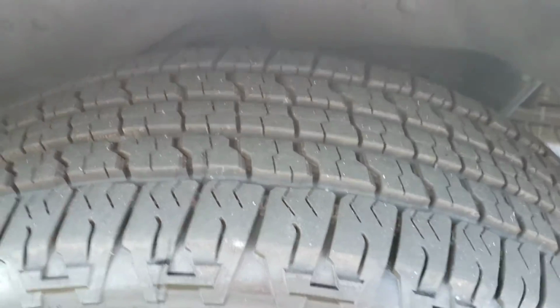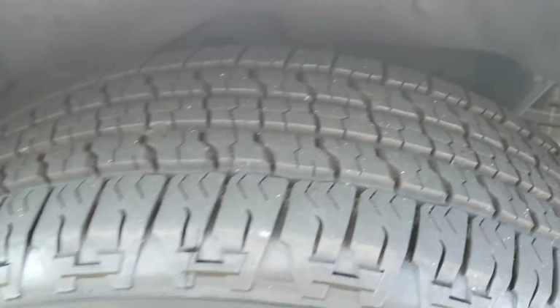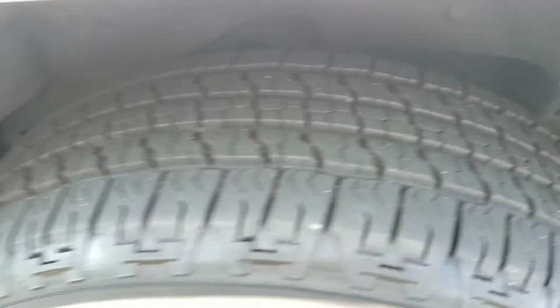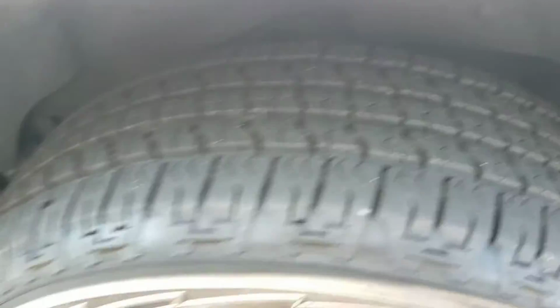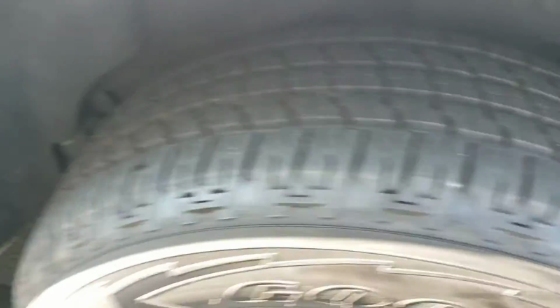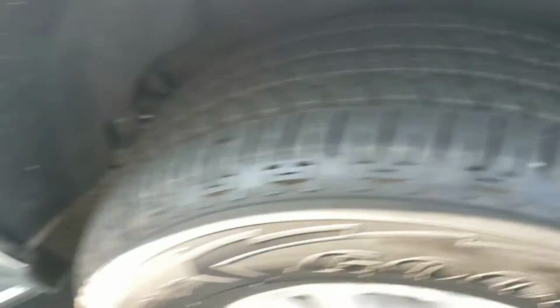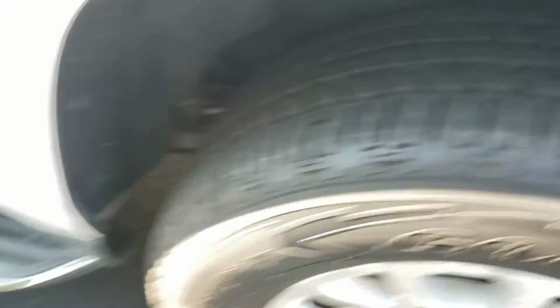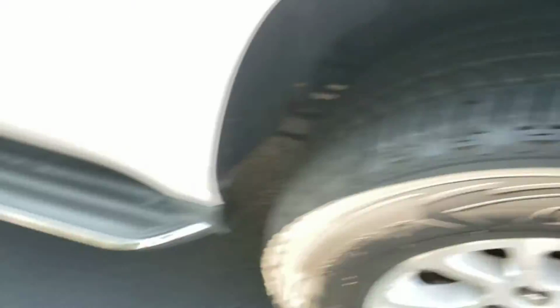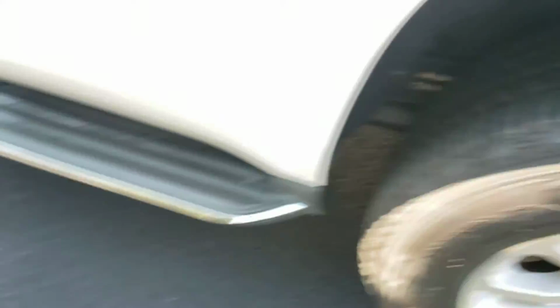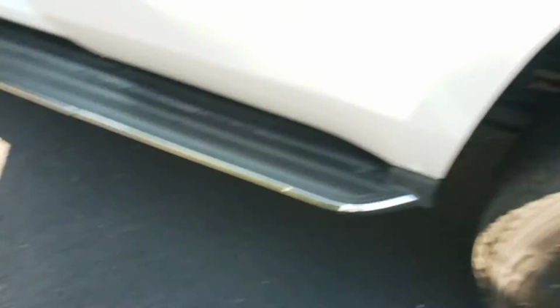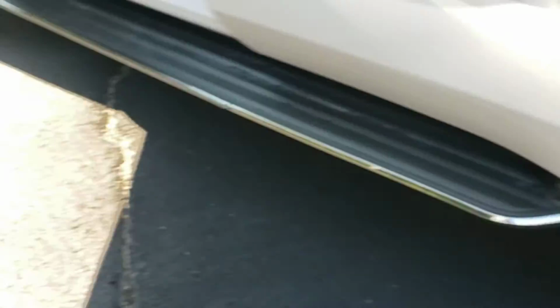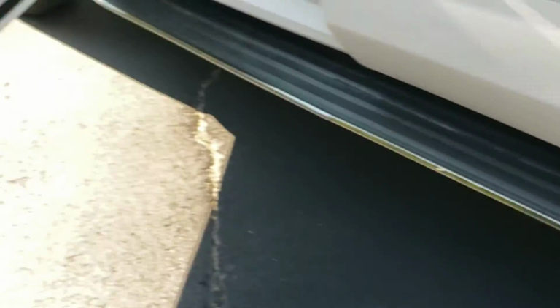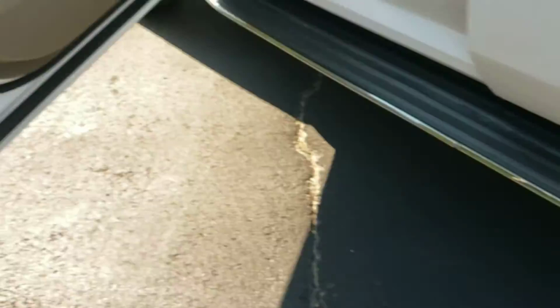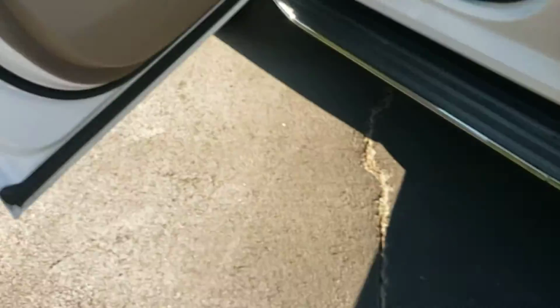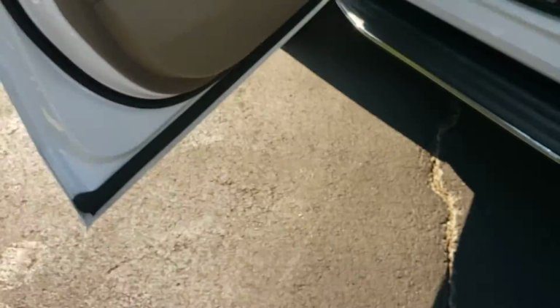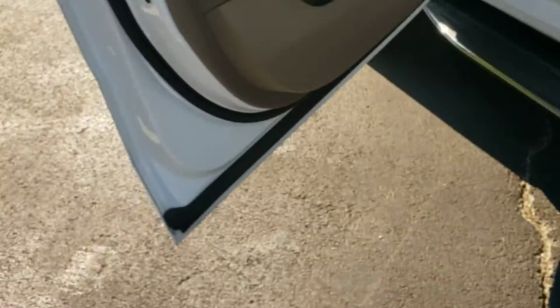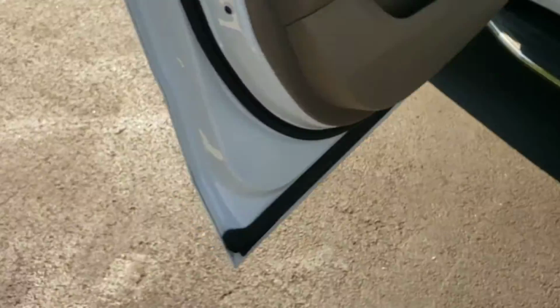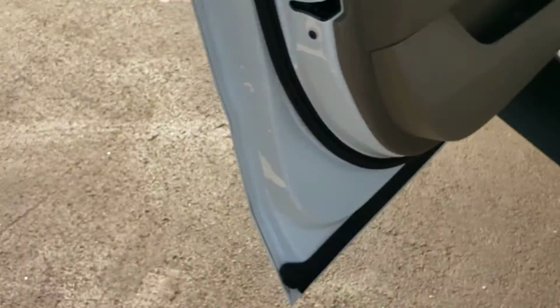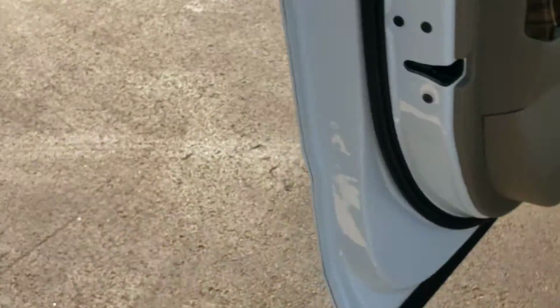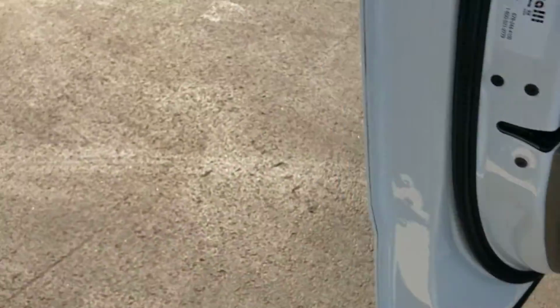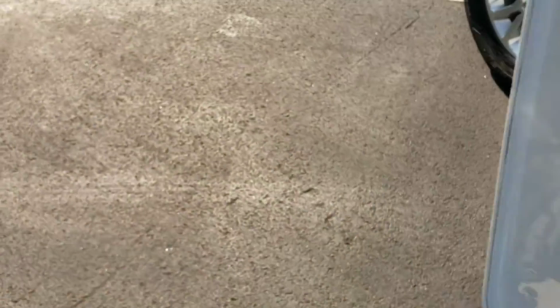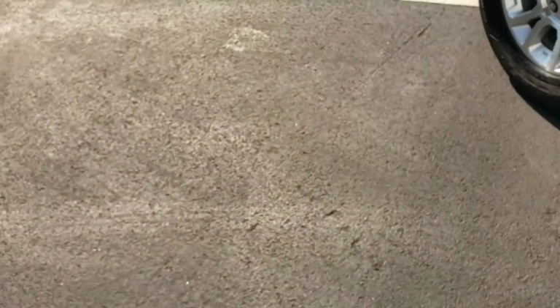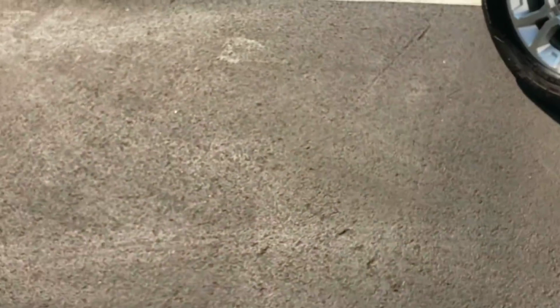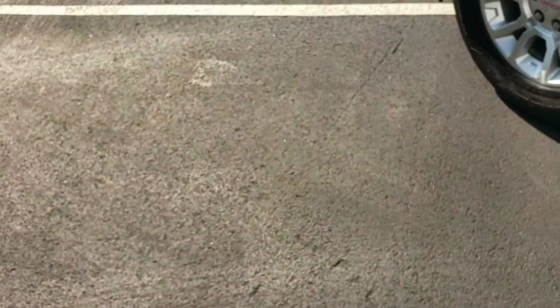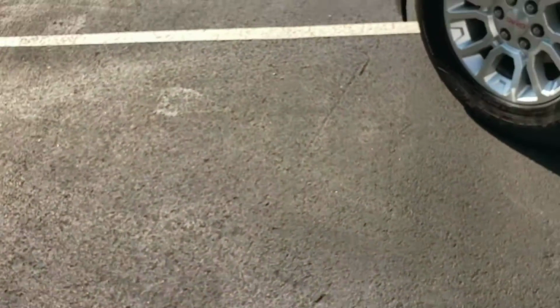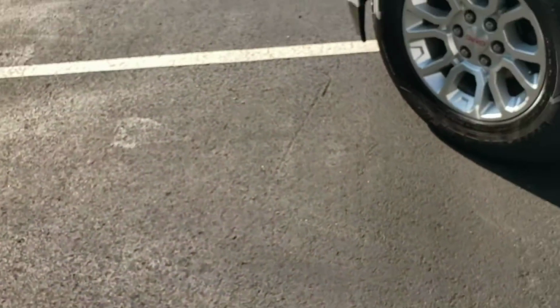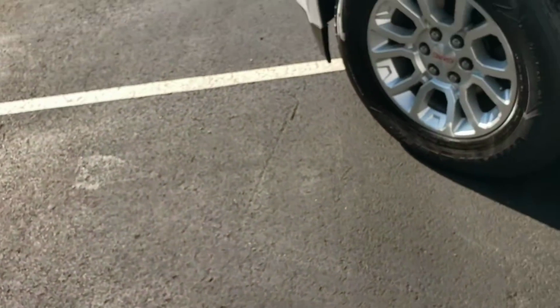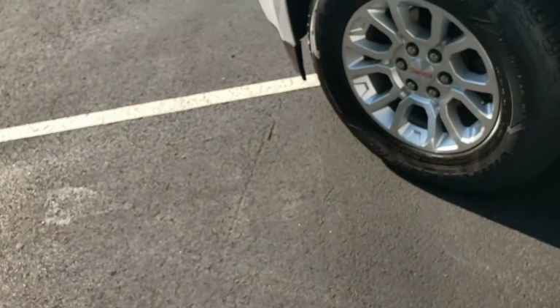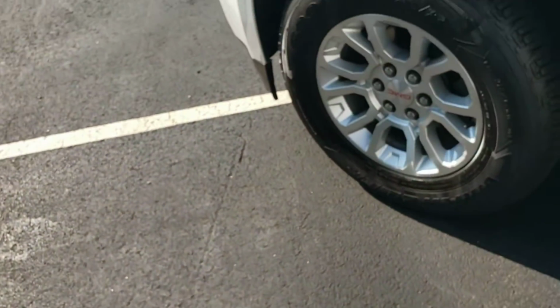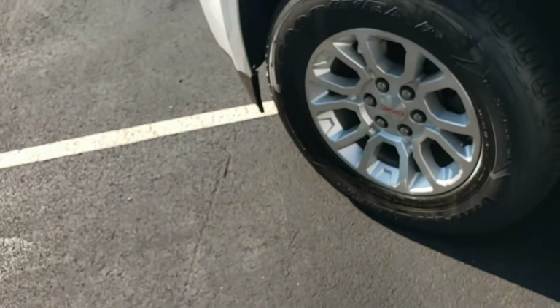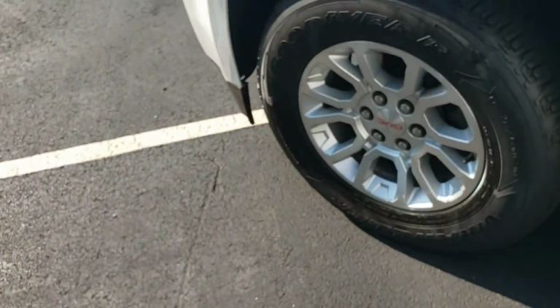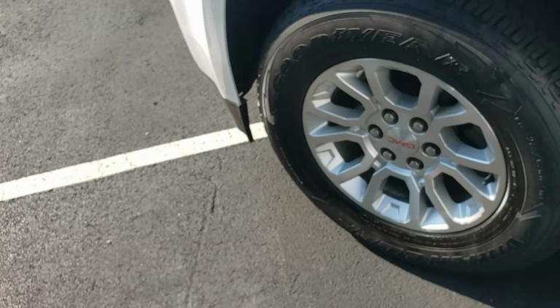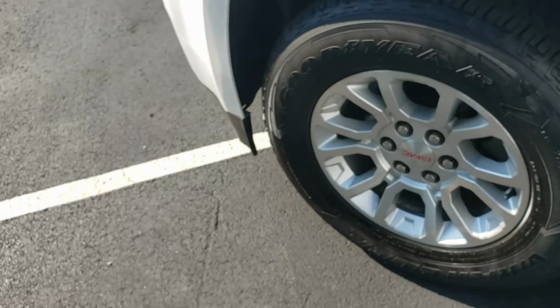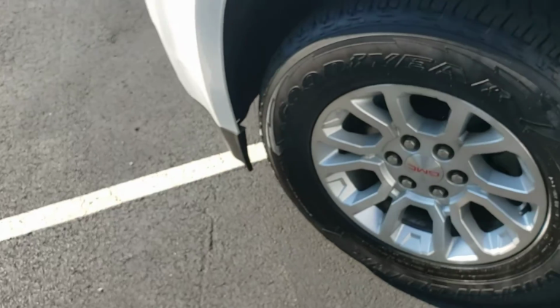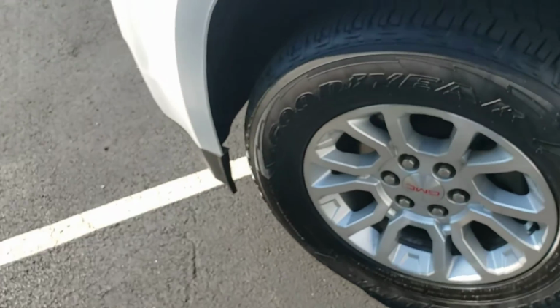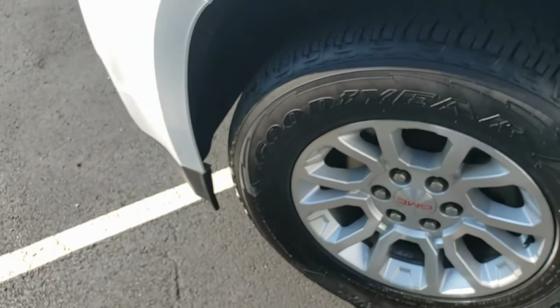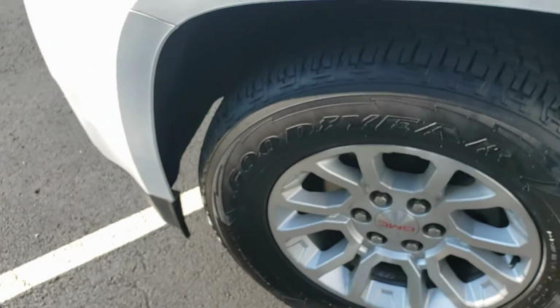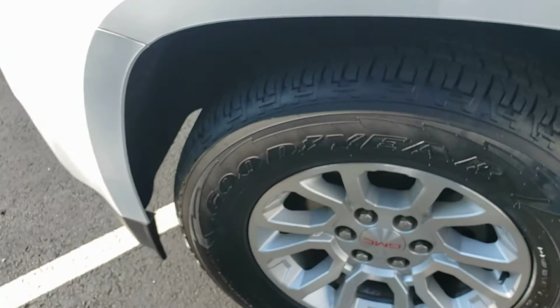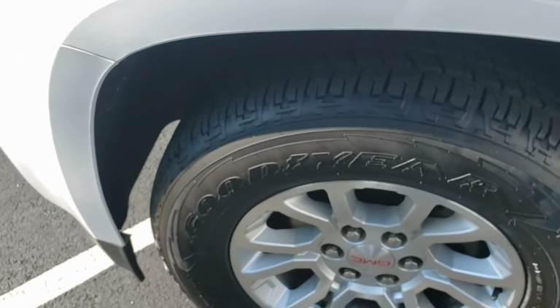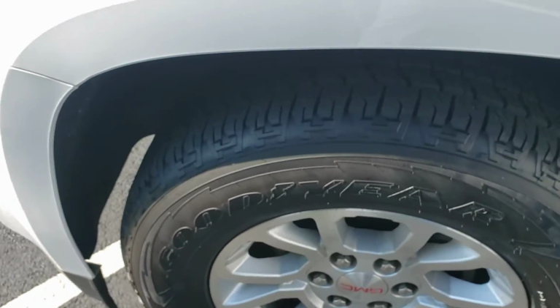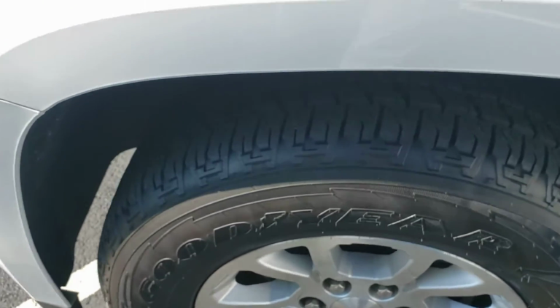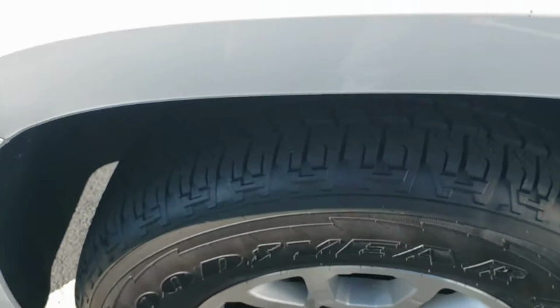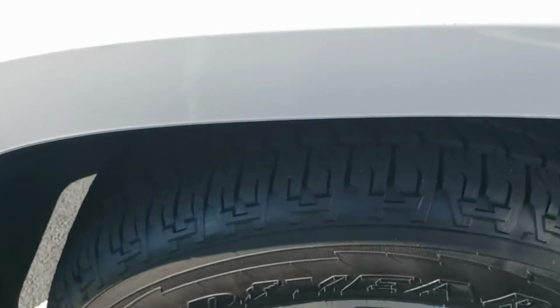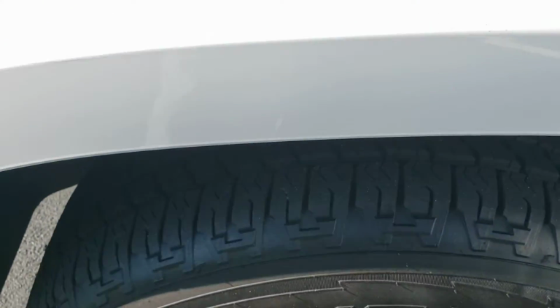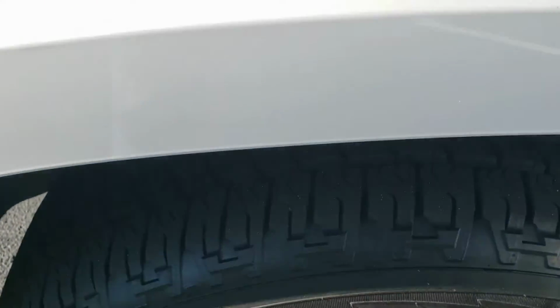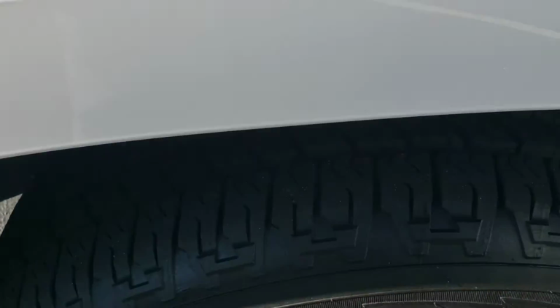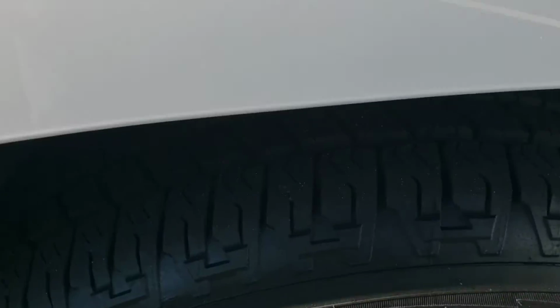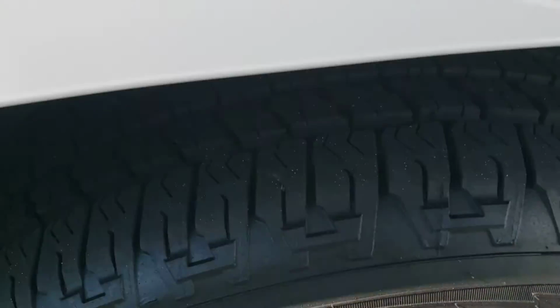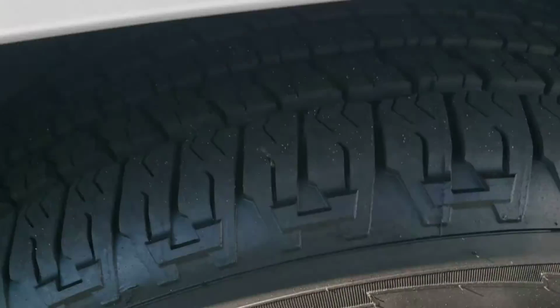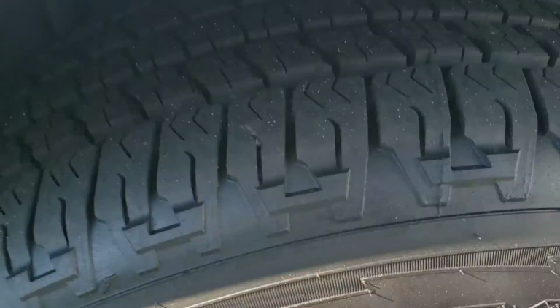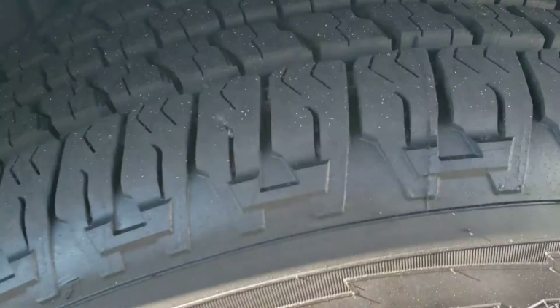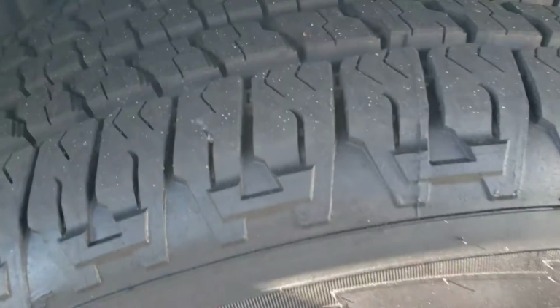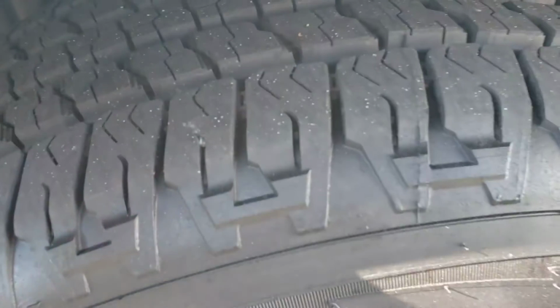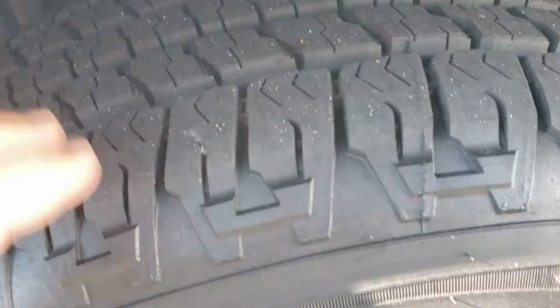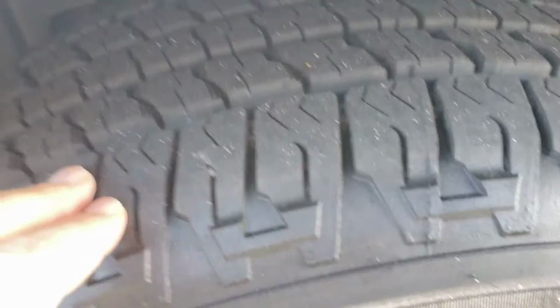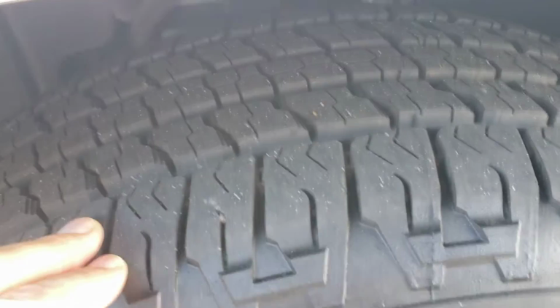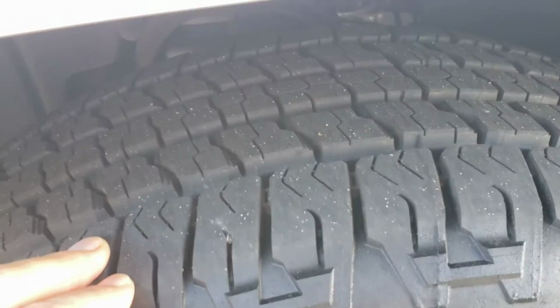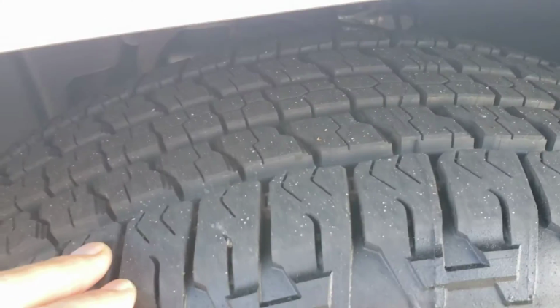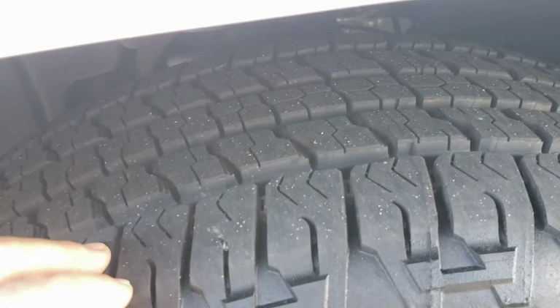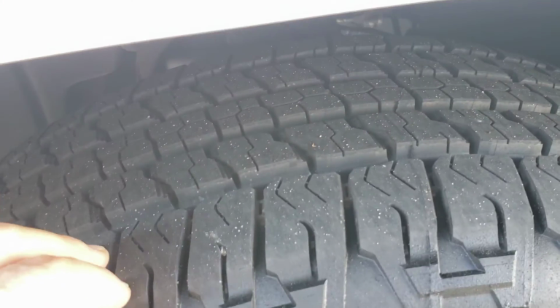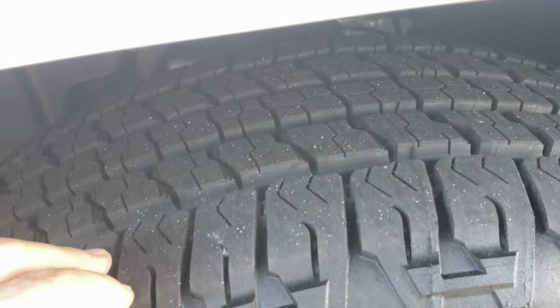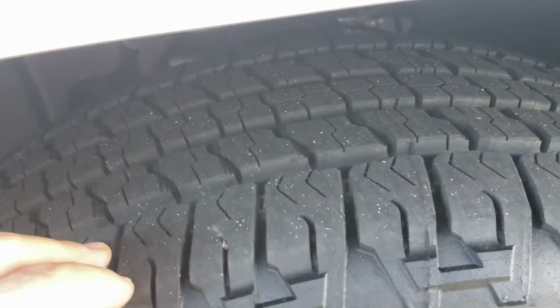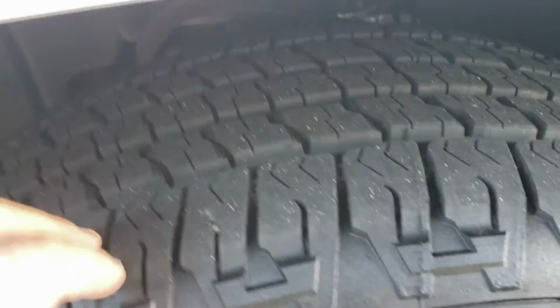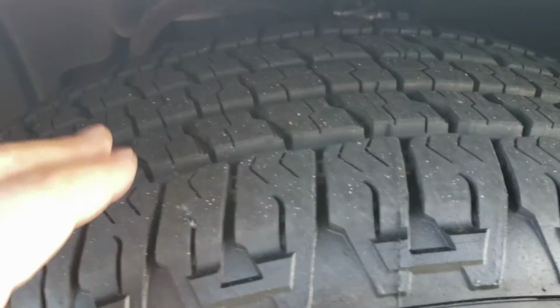Tires have plenty of tread left on them. I'm guessing they were probably replaced not too long before we got it.